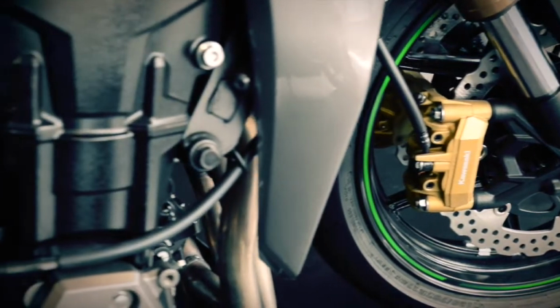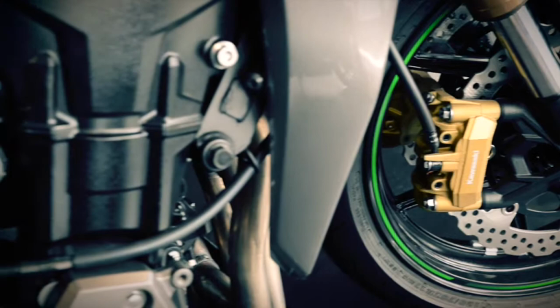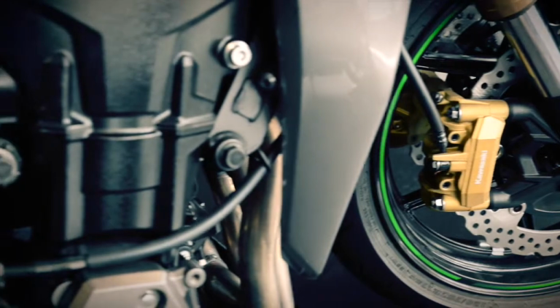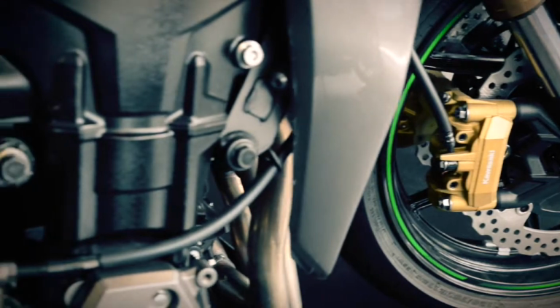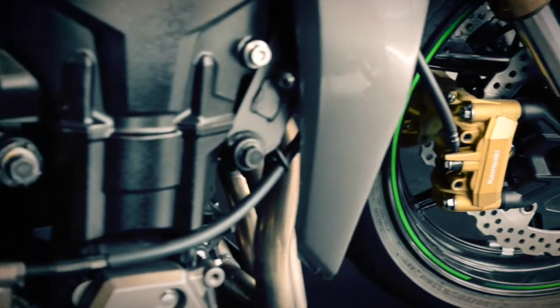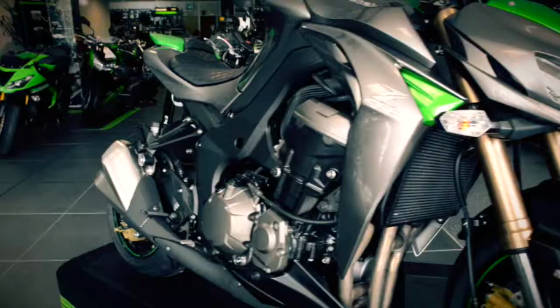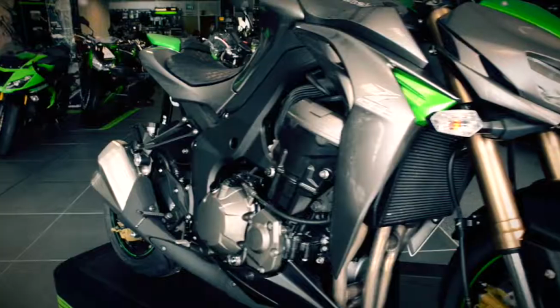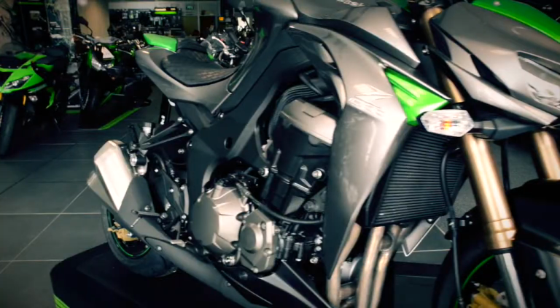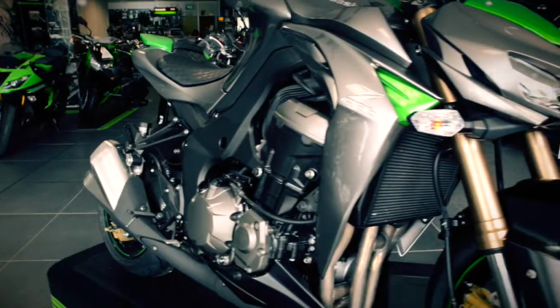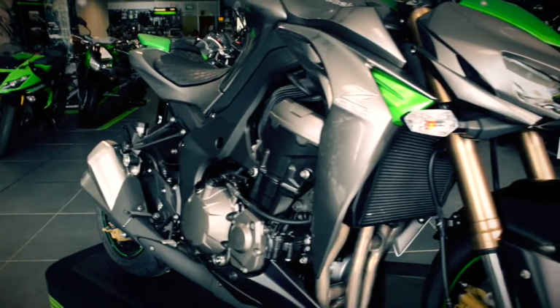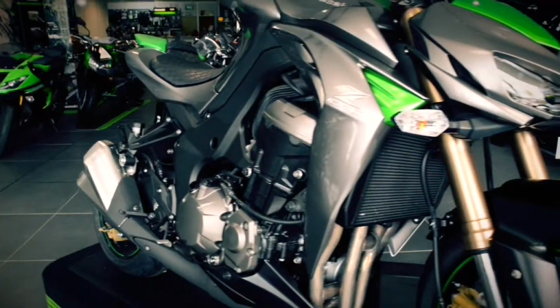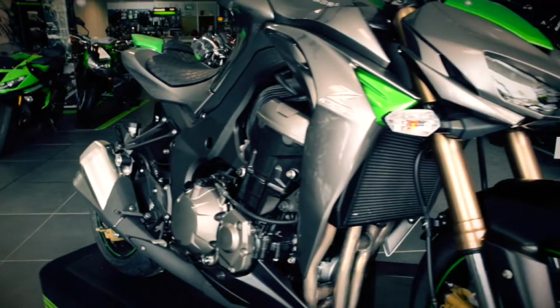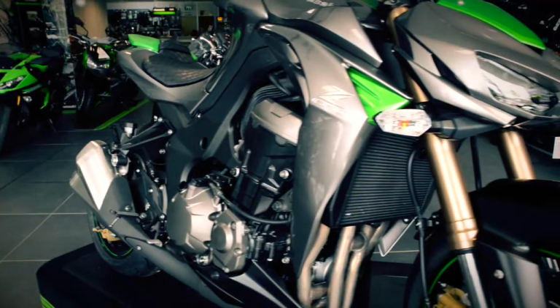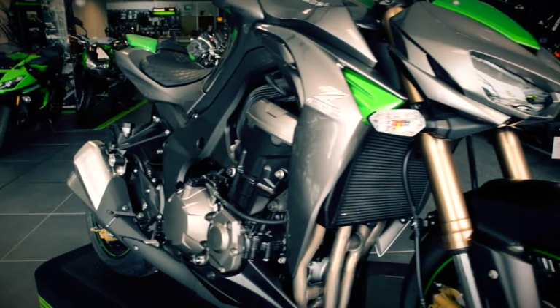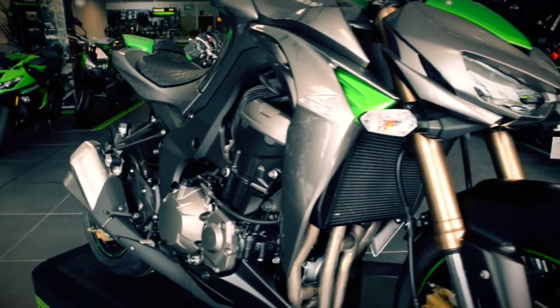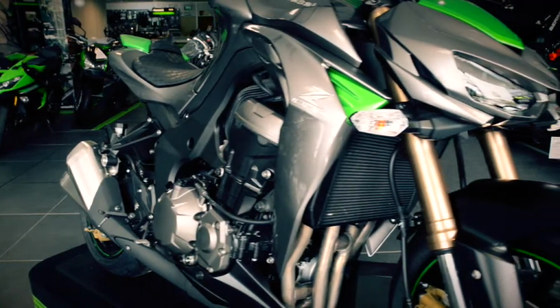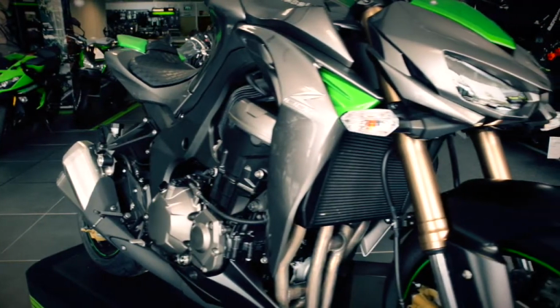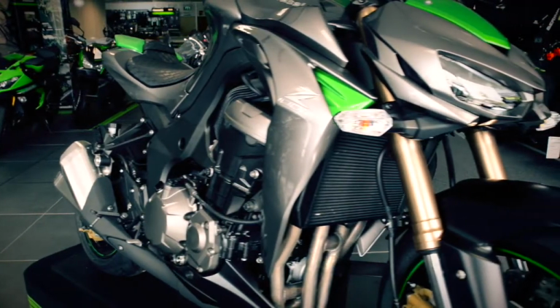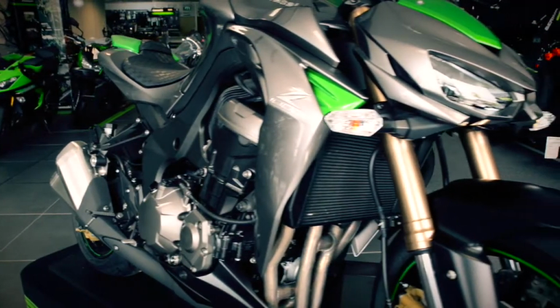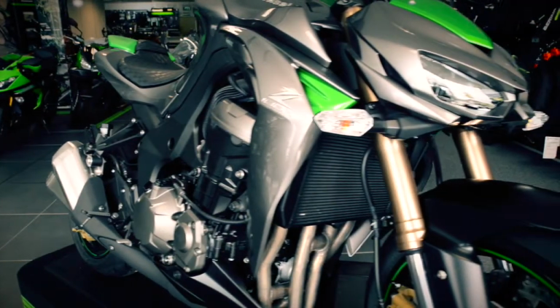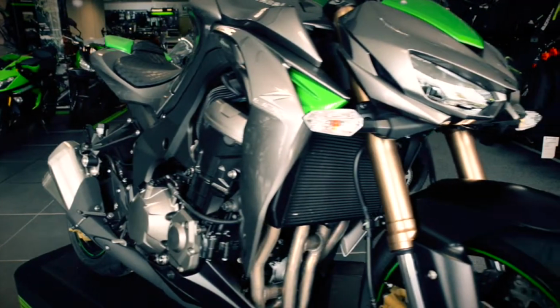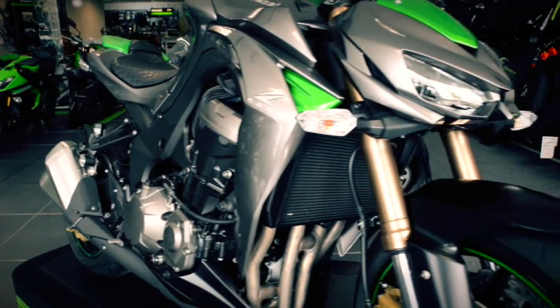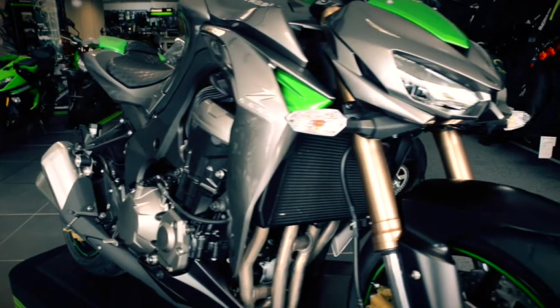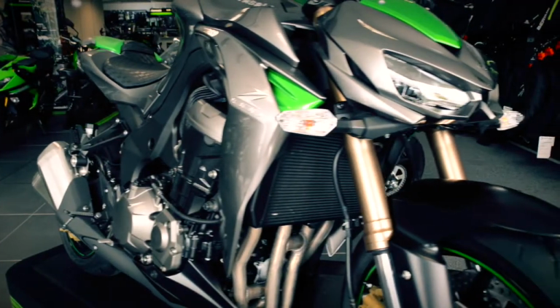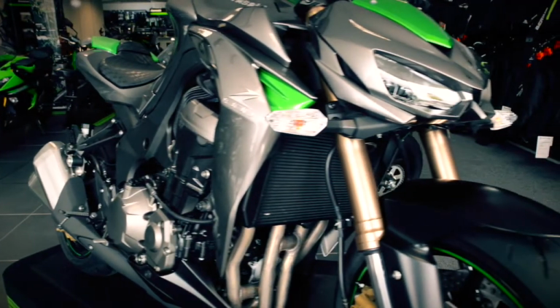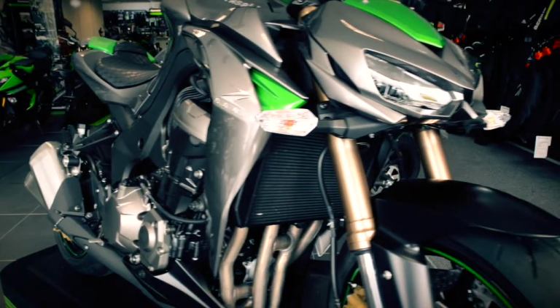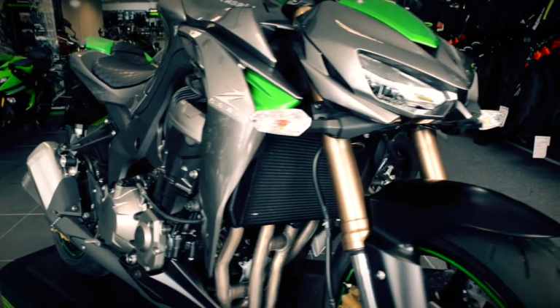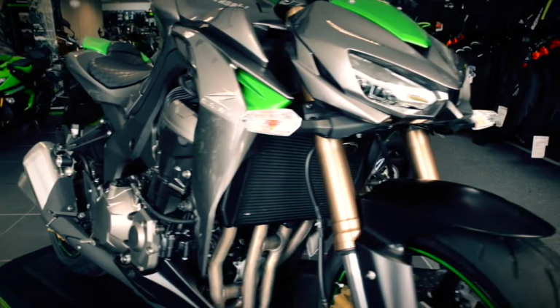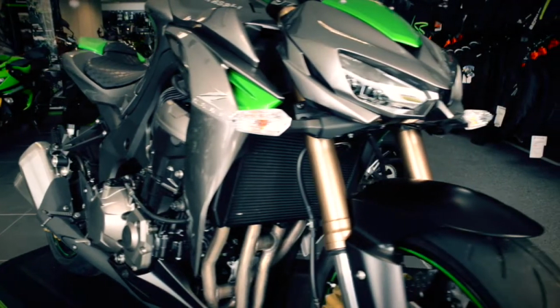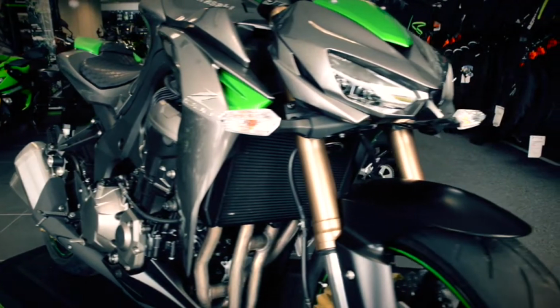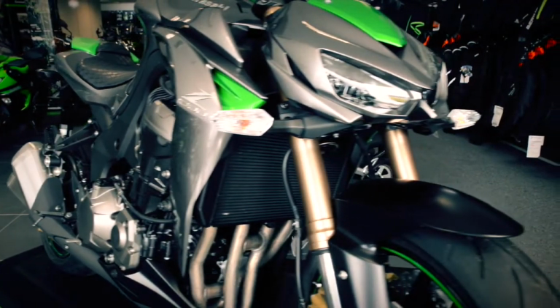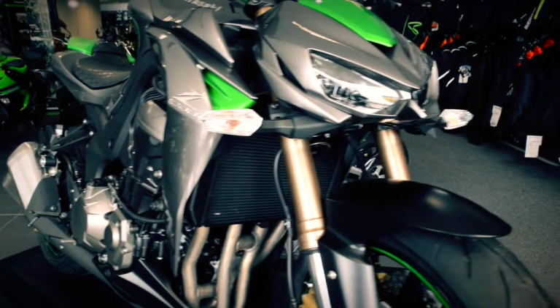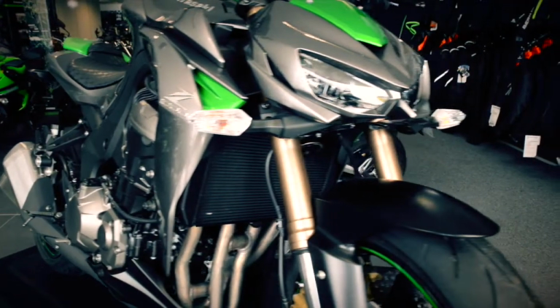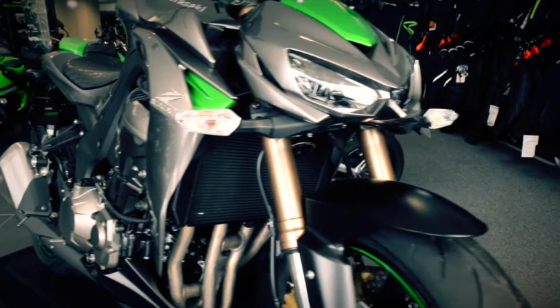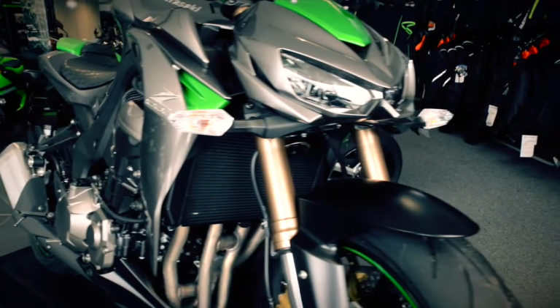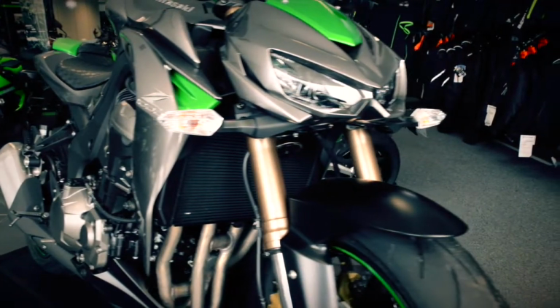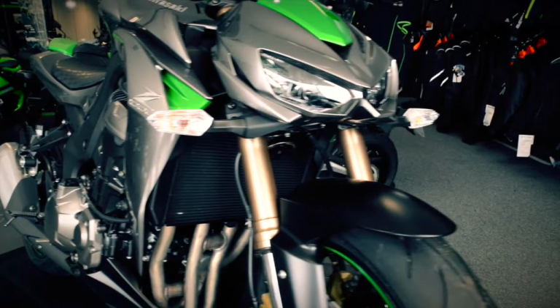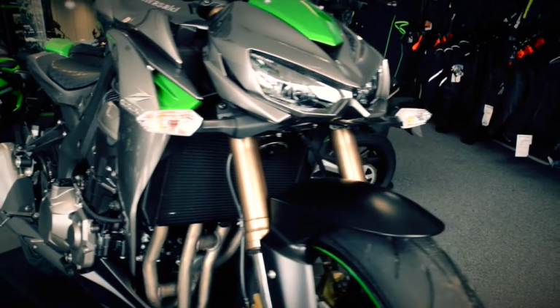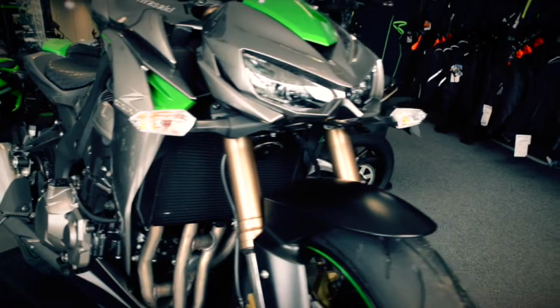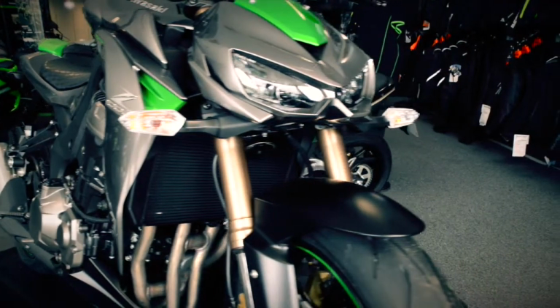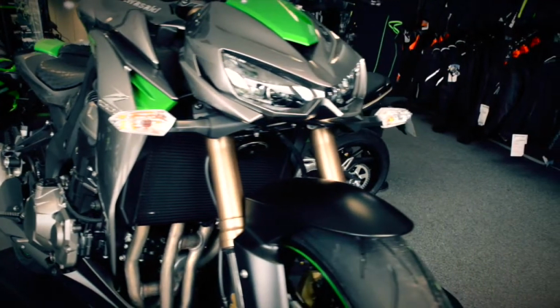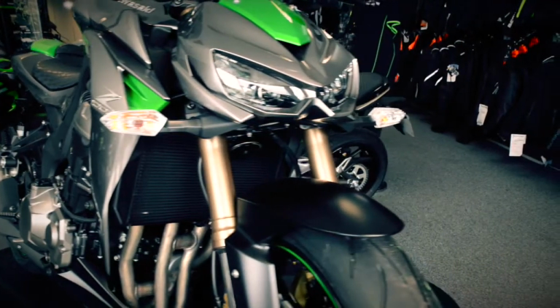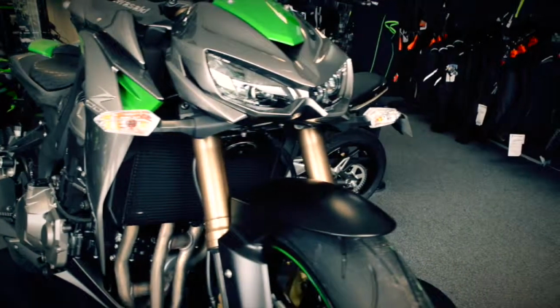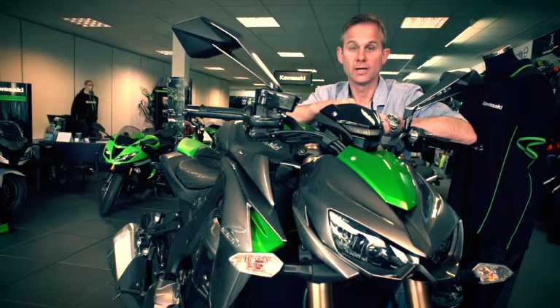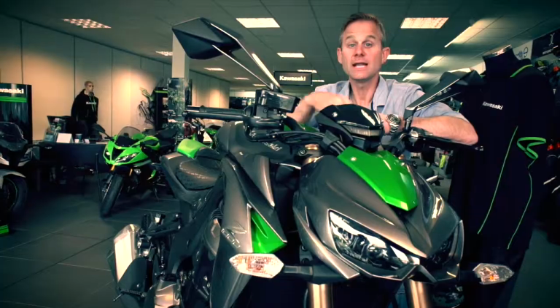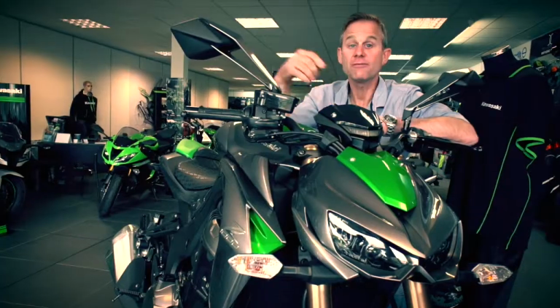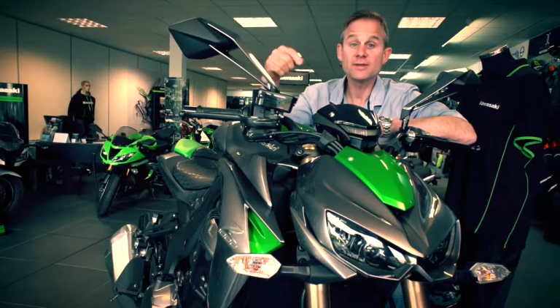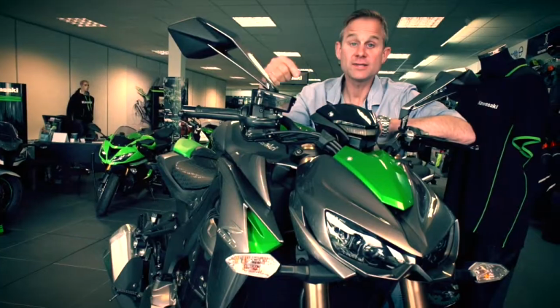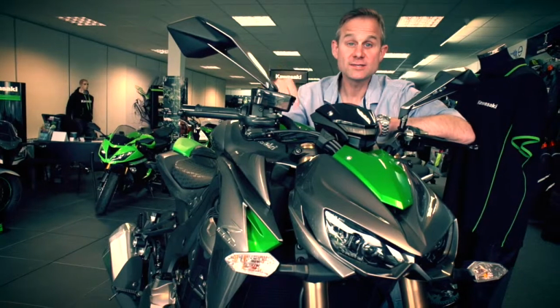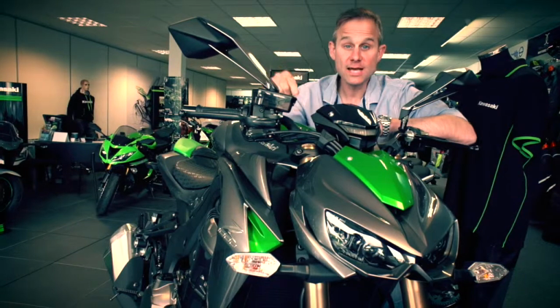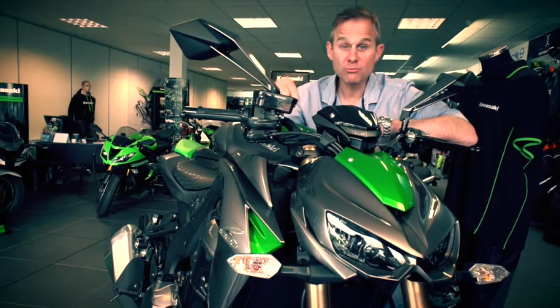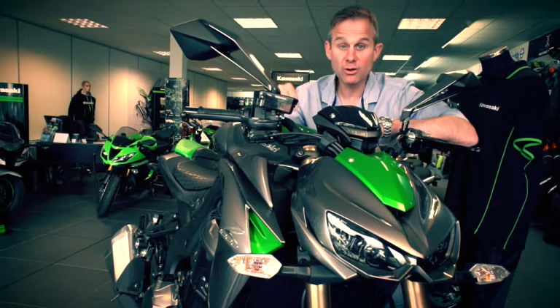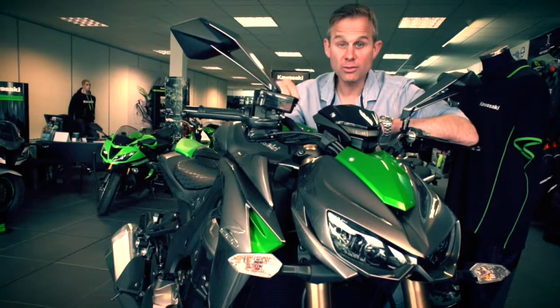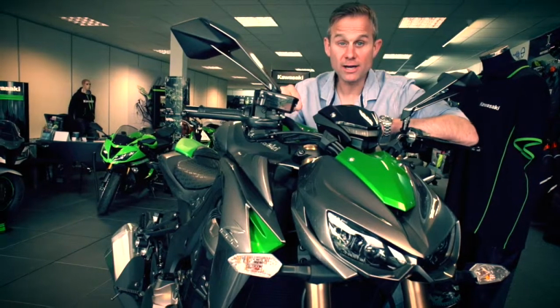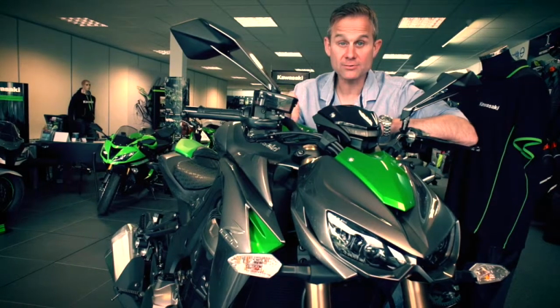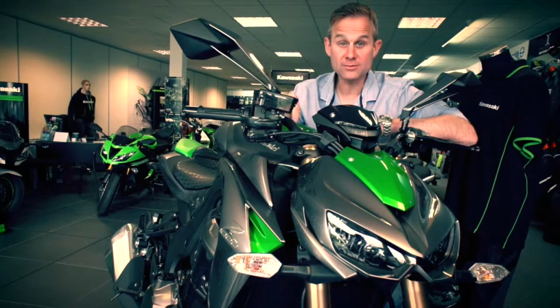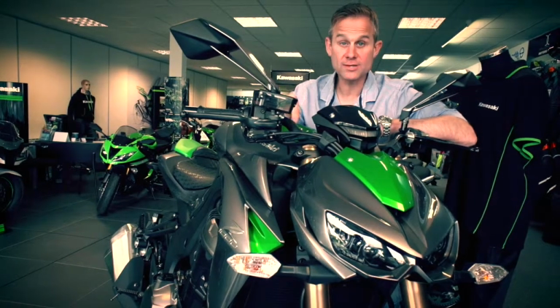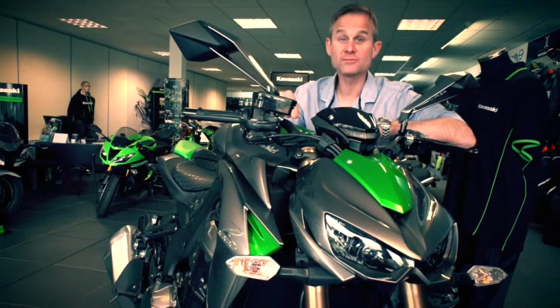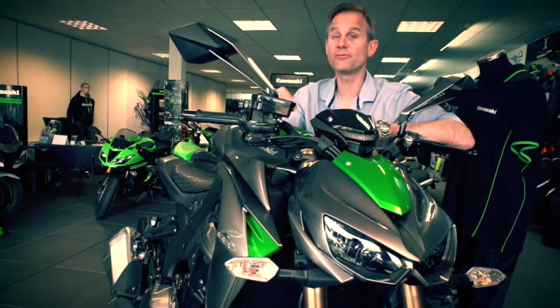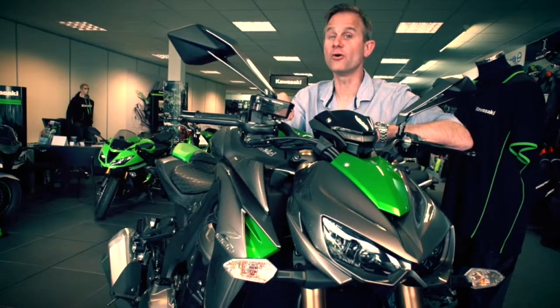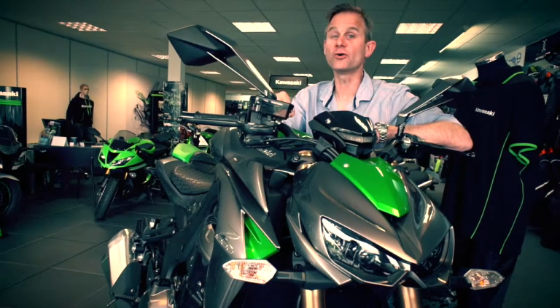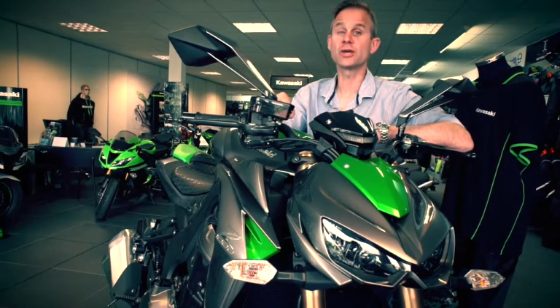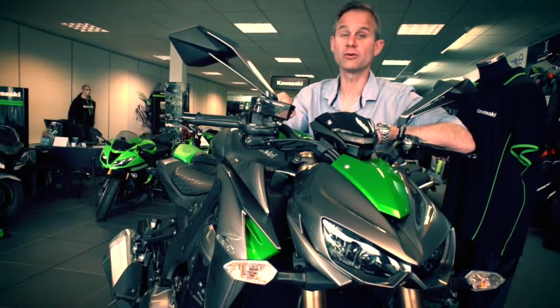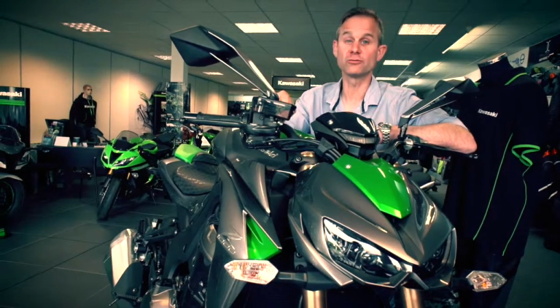It's got radially mounted monoblock calipers. The fuel capacity has also been increased from 15 litres to 17 litres.